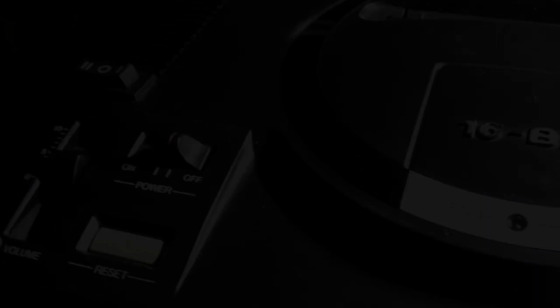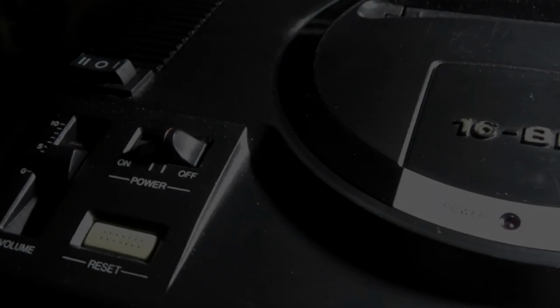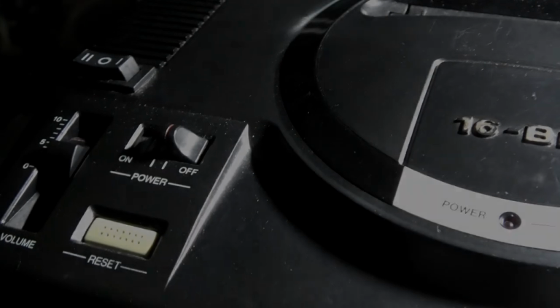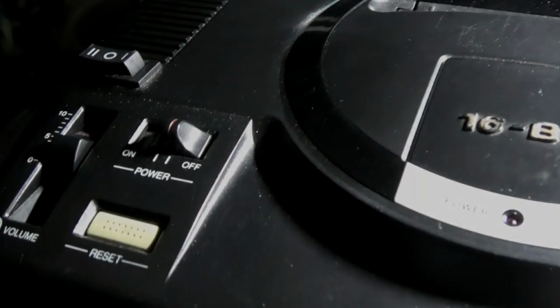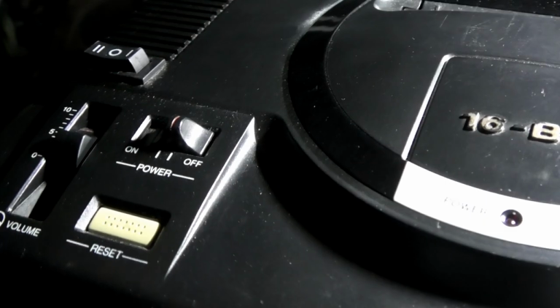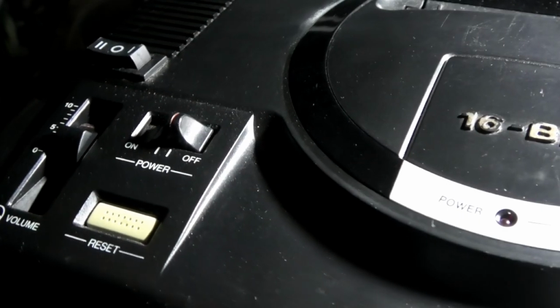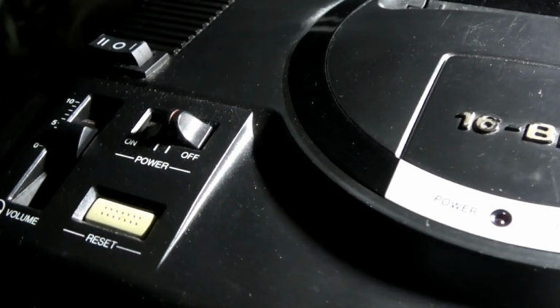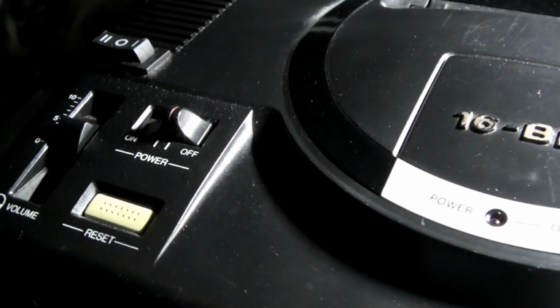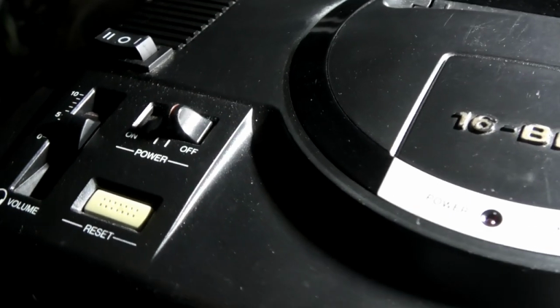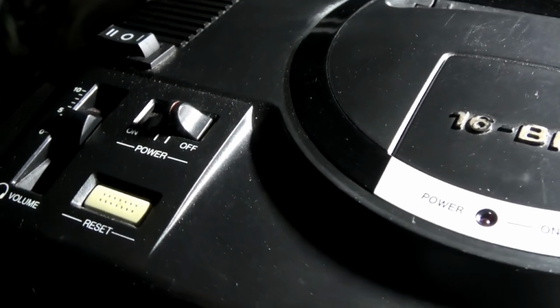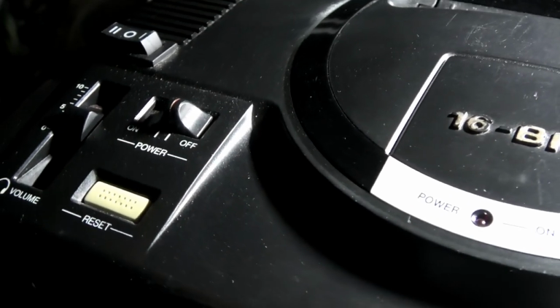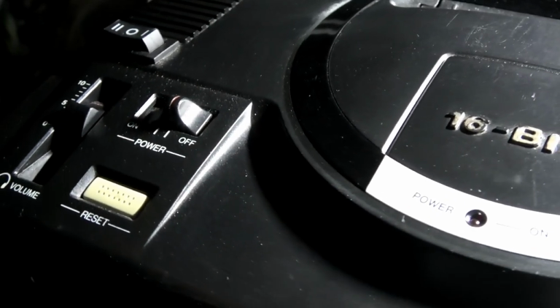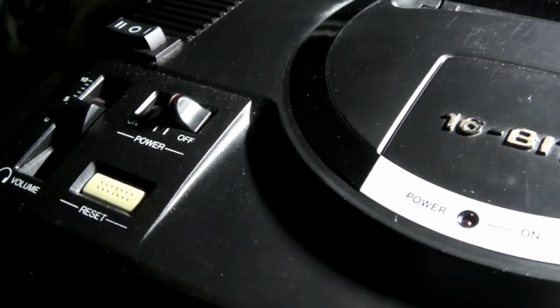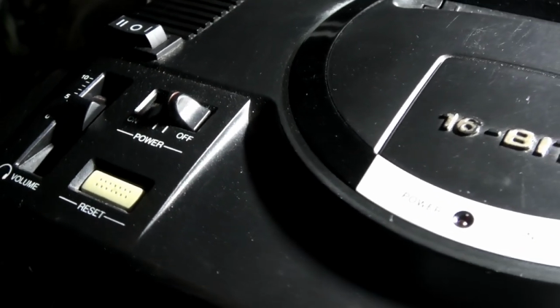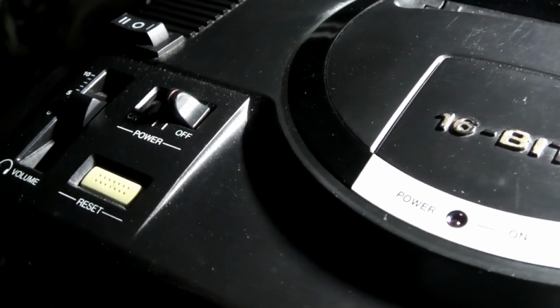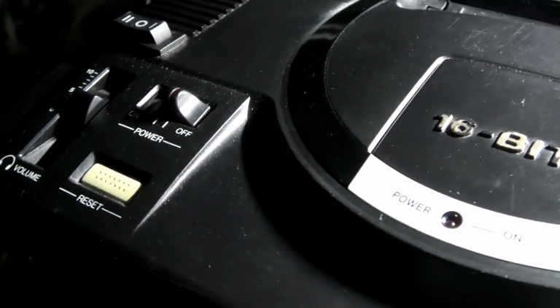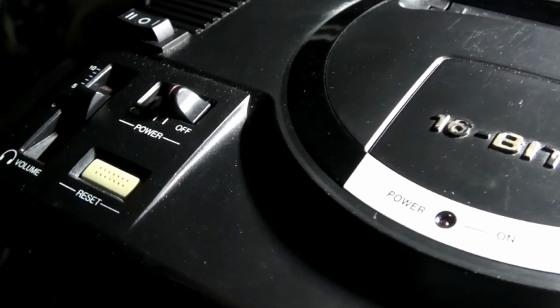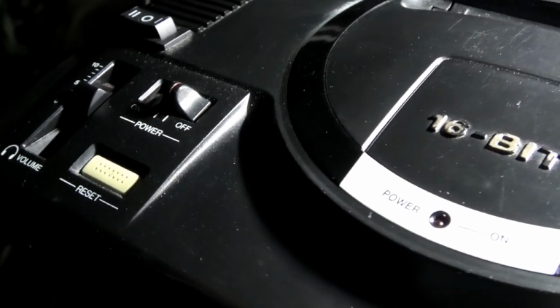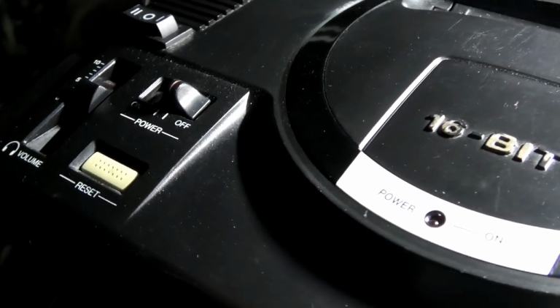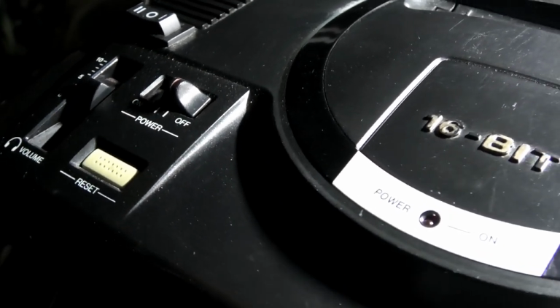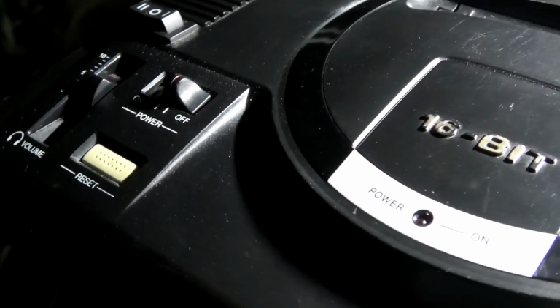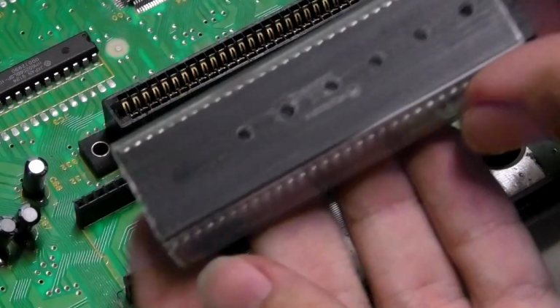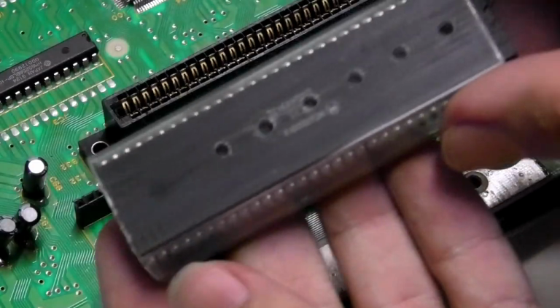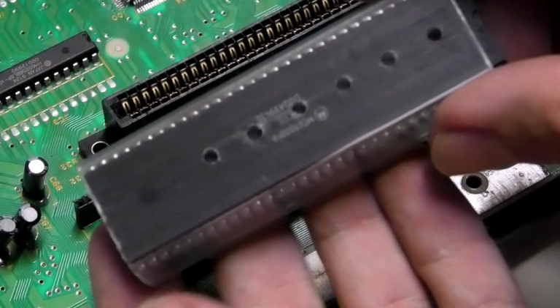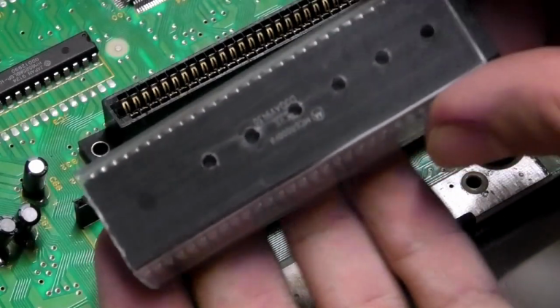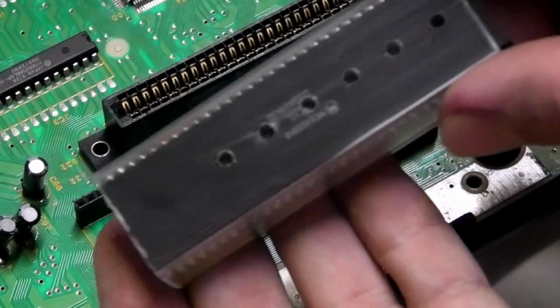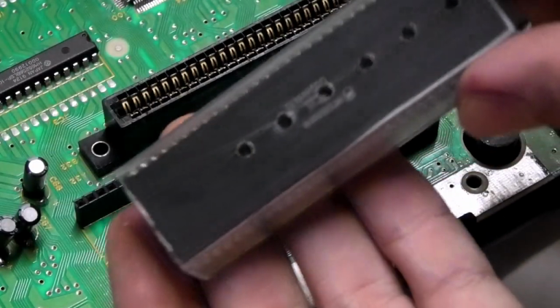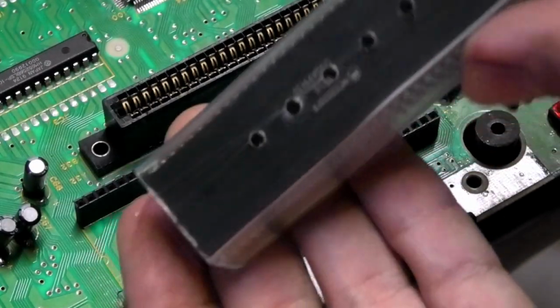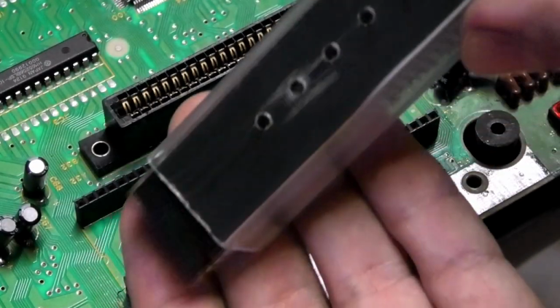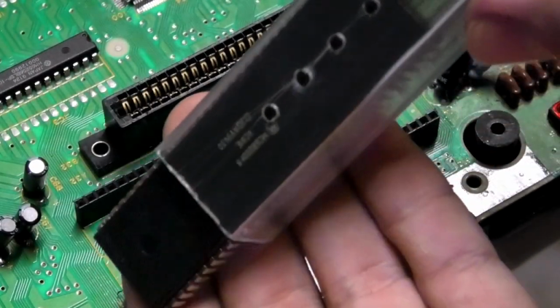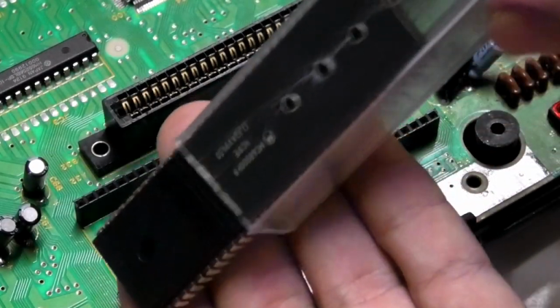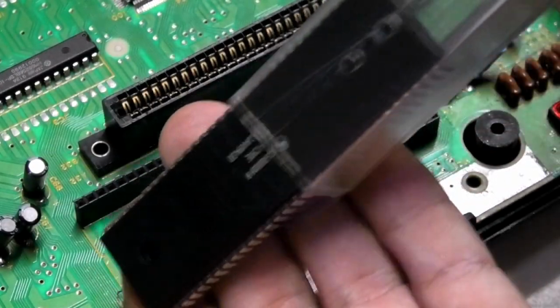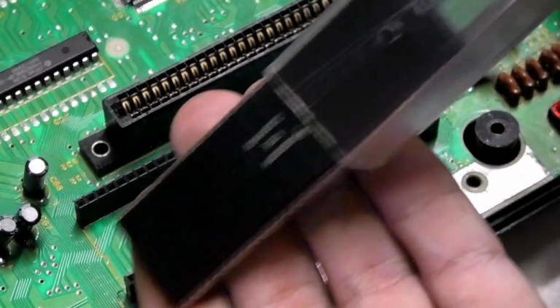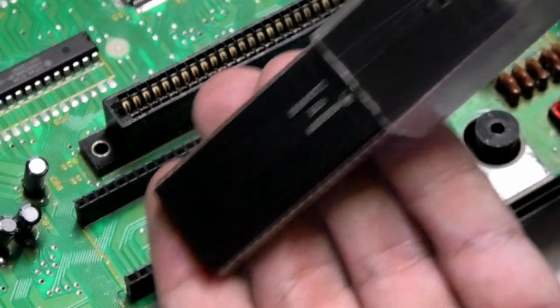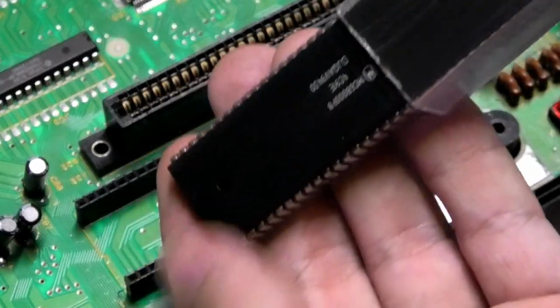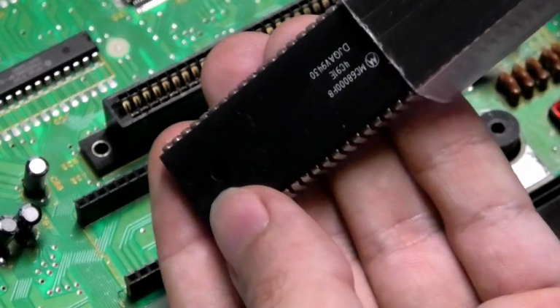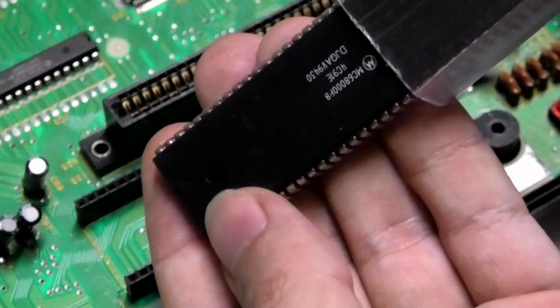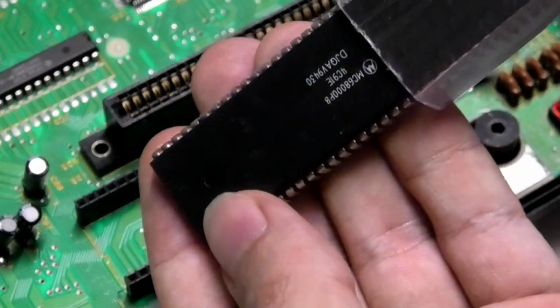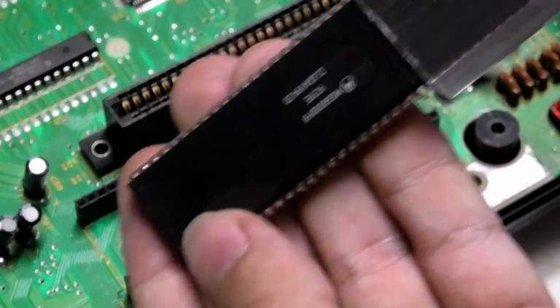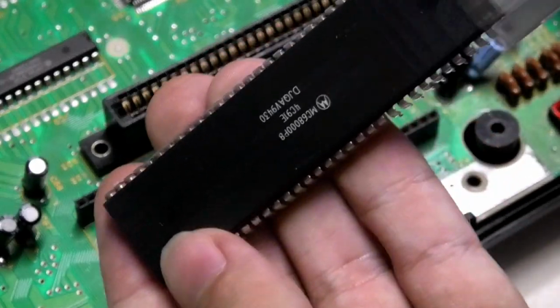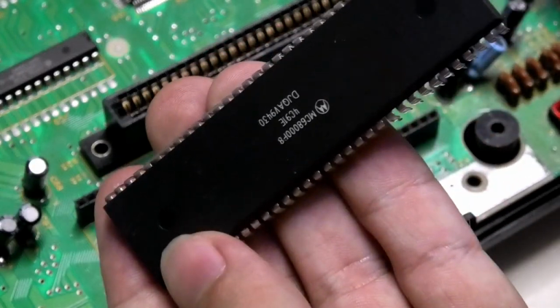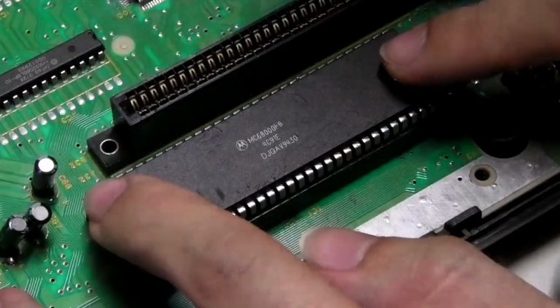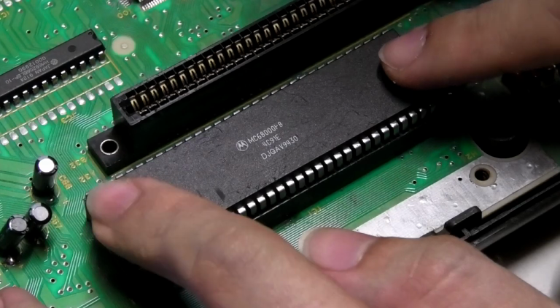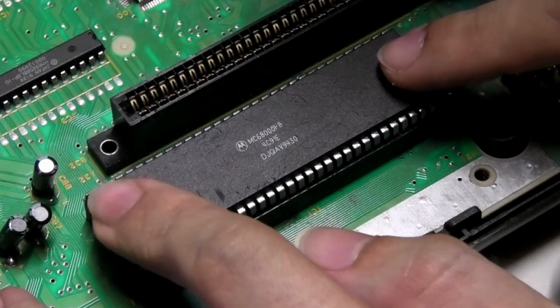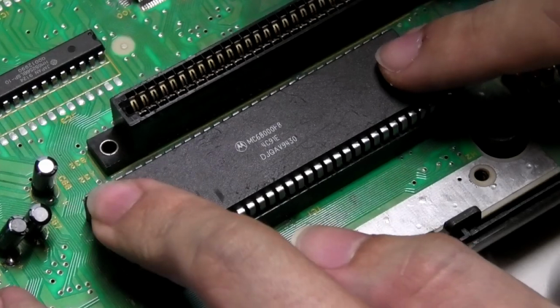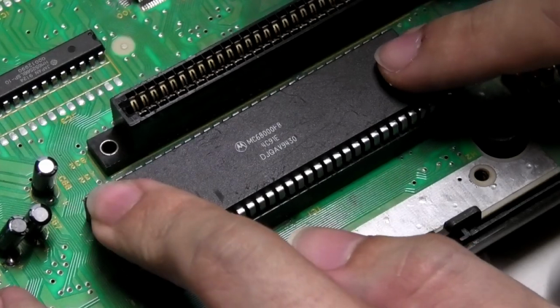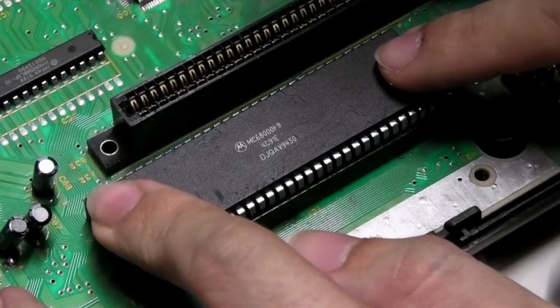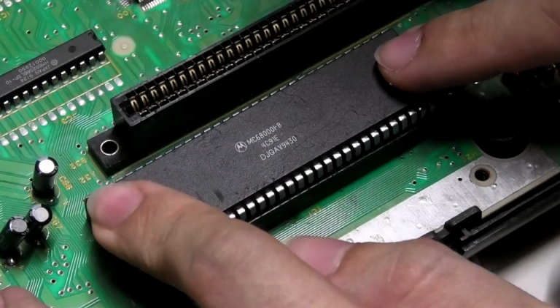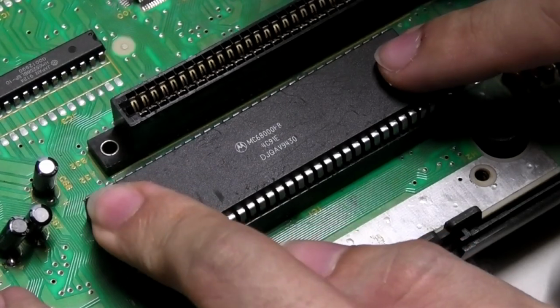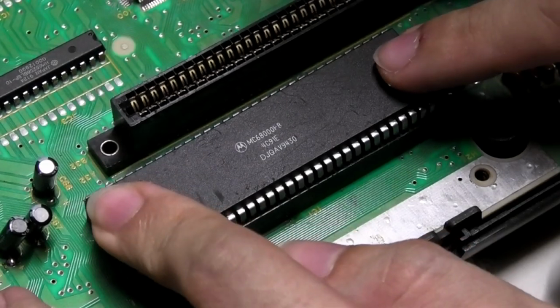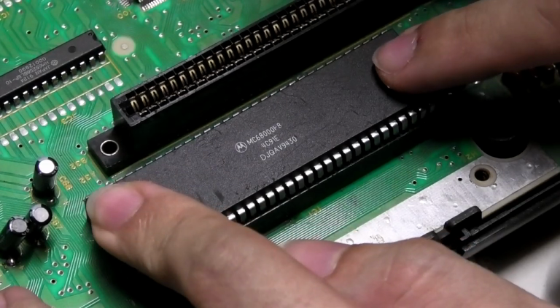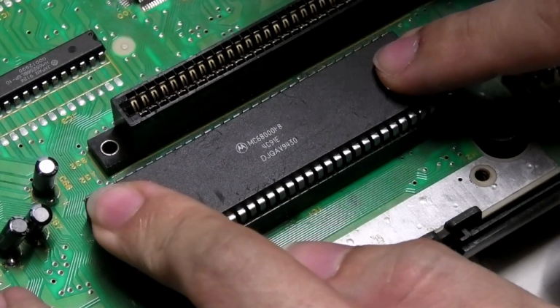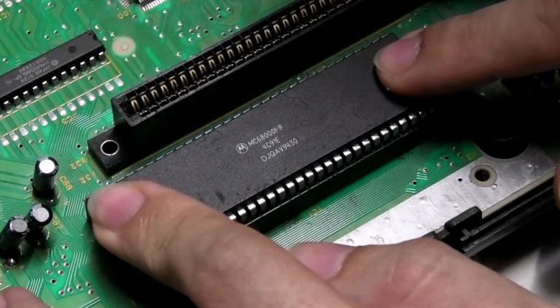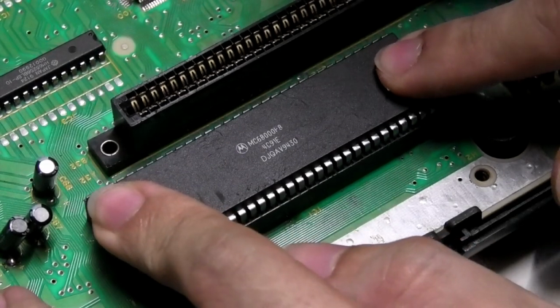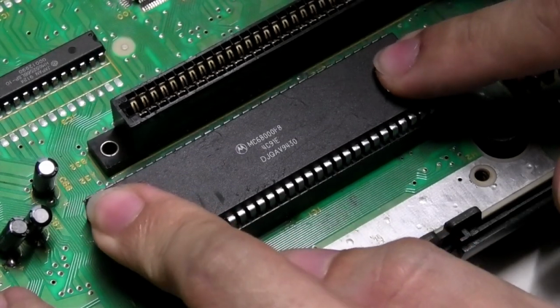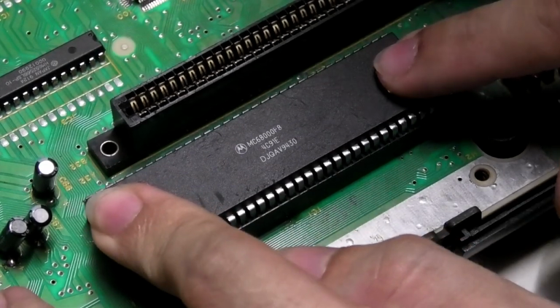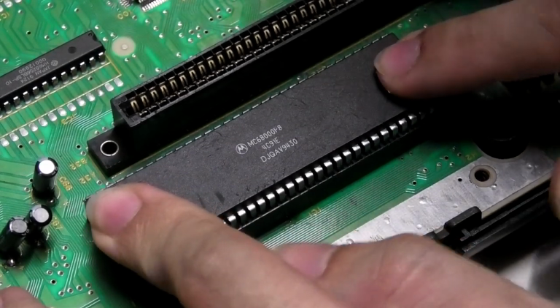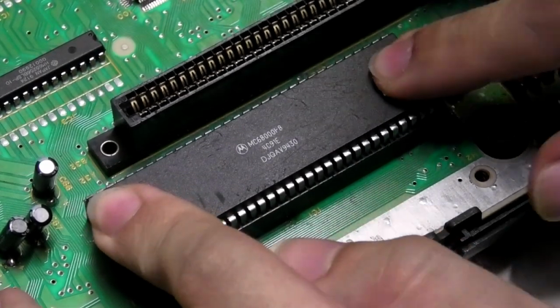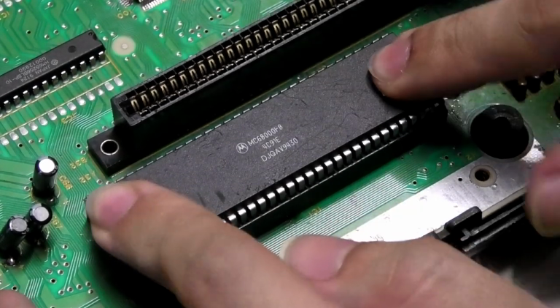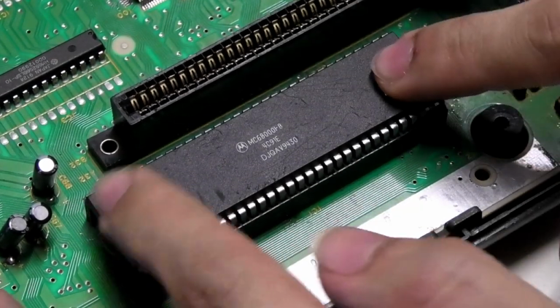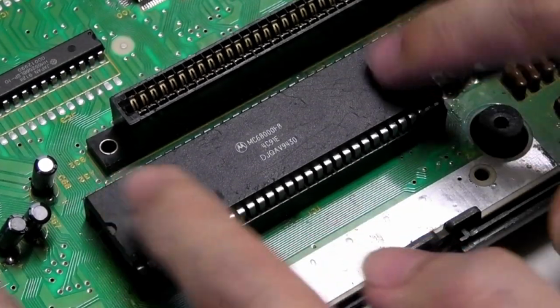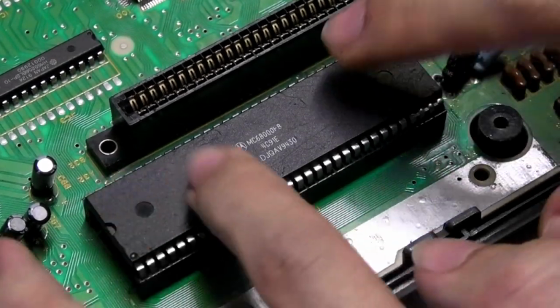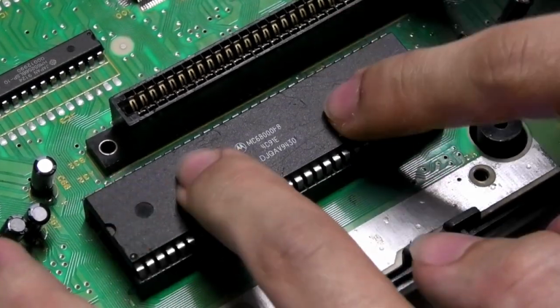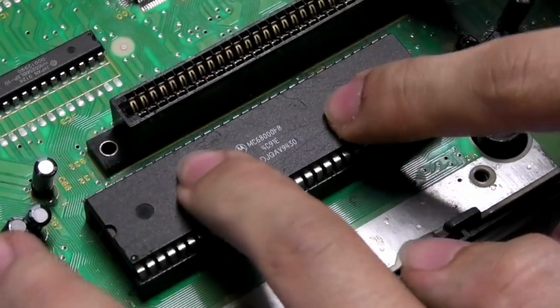This Mega Drive has a broken CPU, and I thought I'd have some fun and experiment with cheap ICs from China to see what we get.